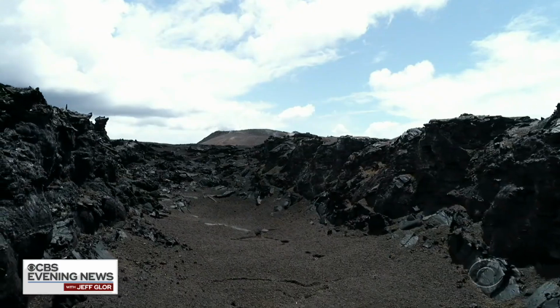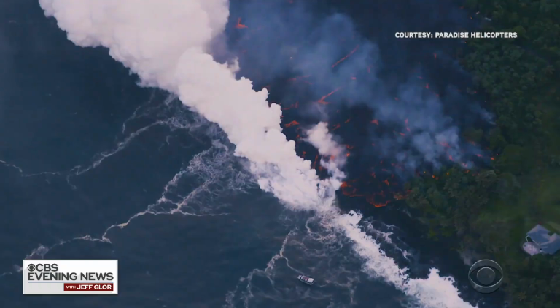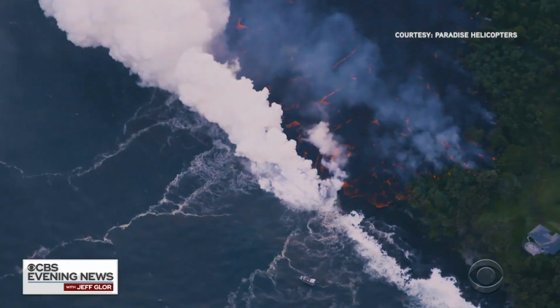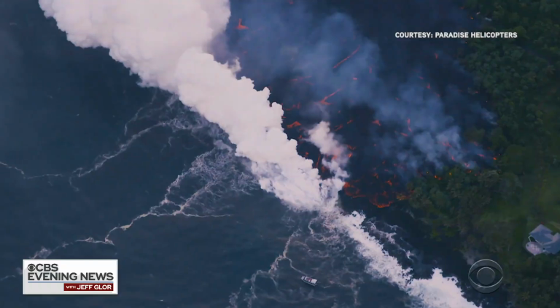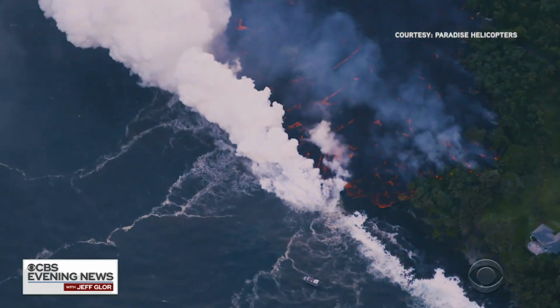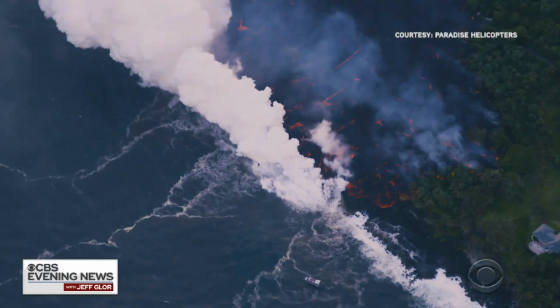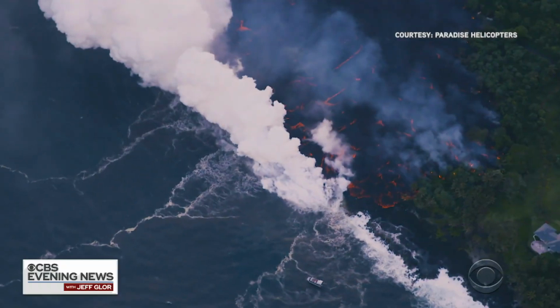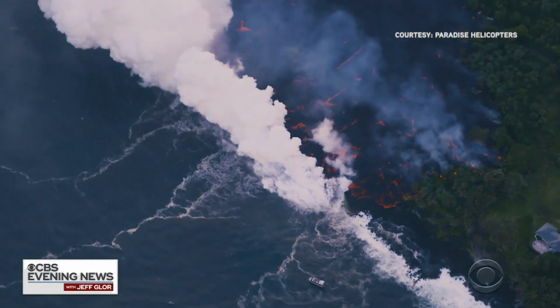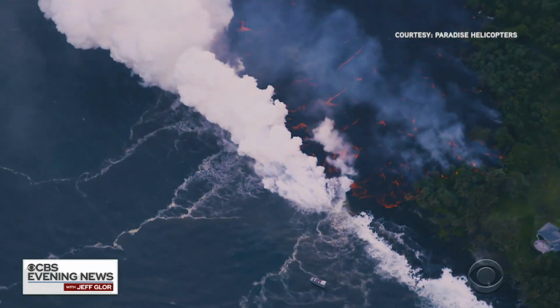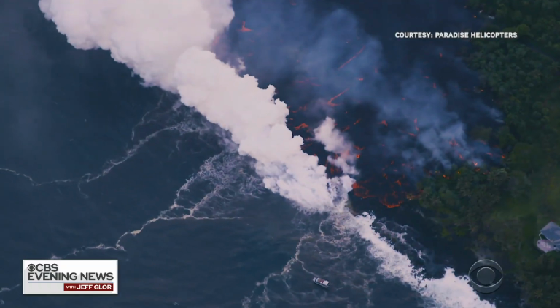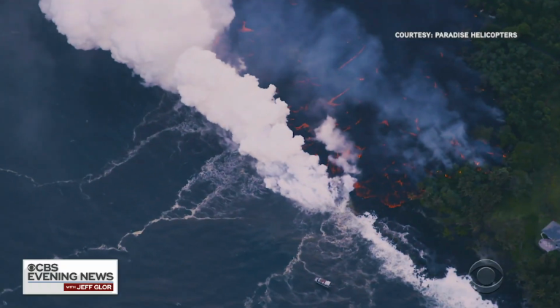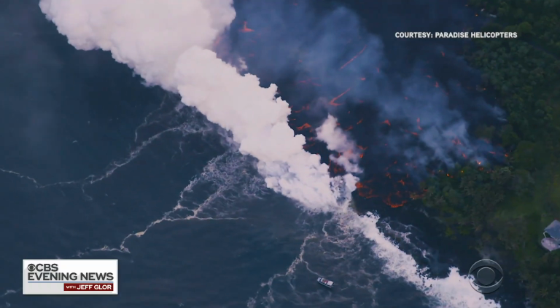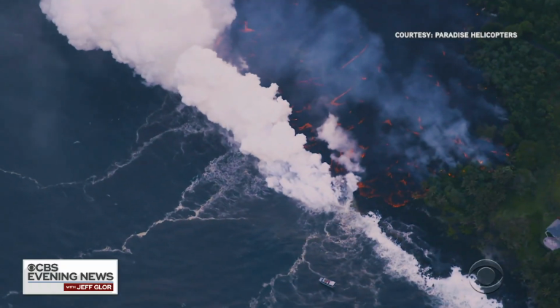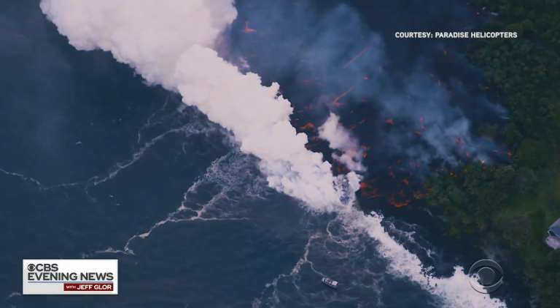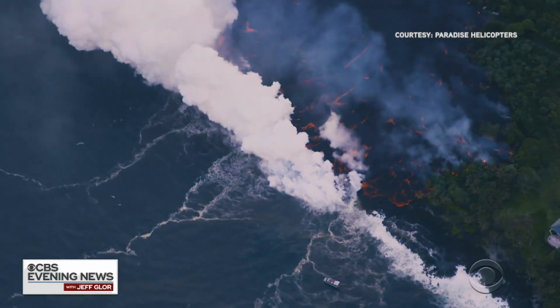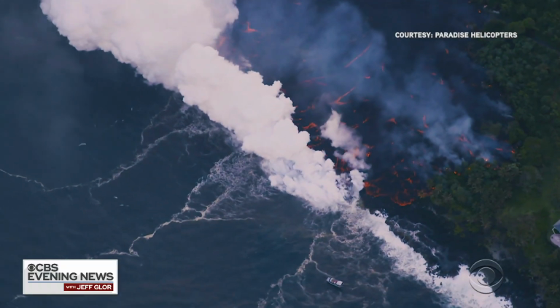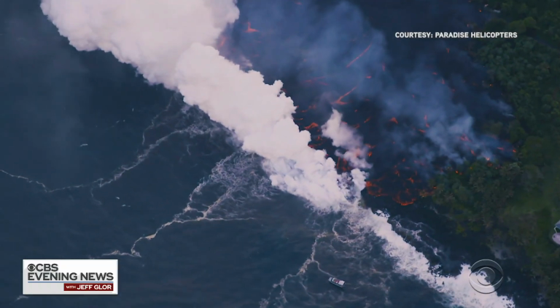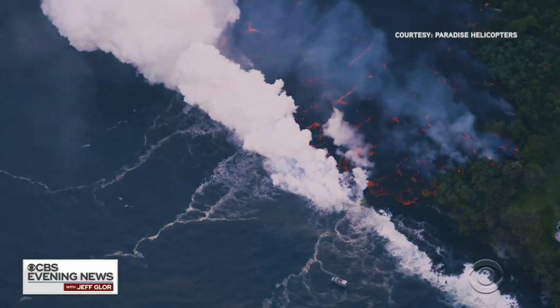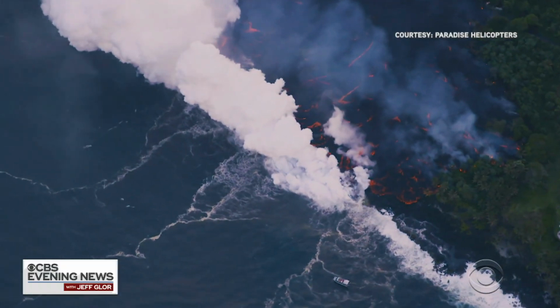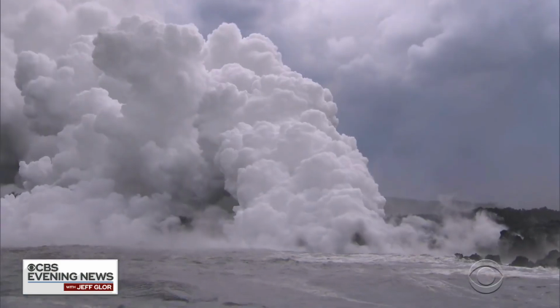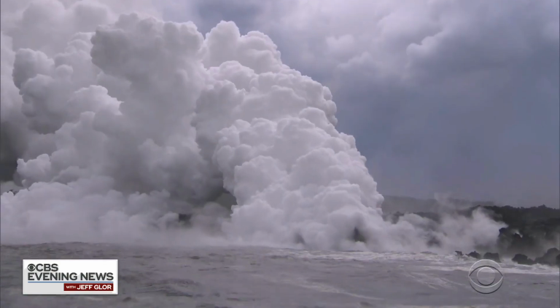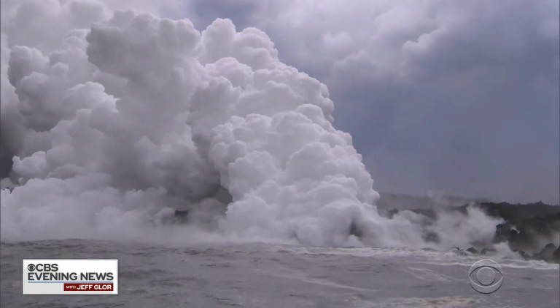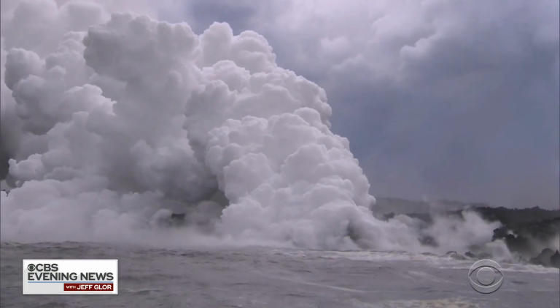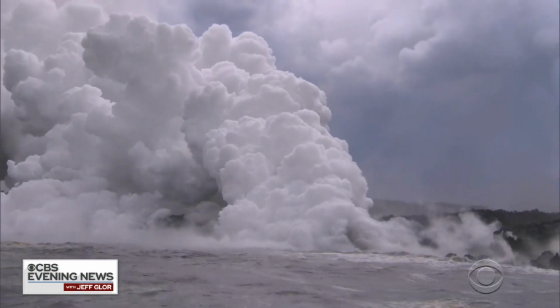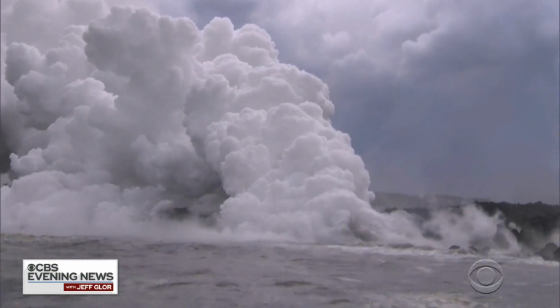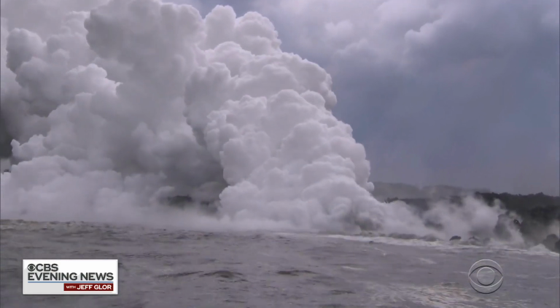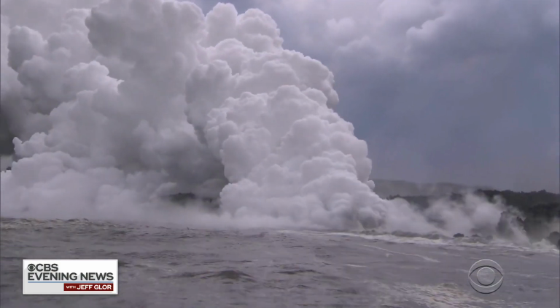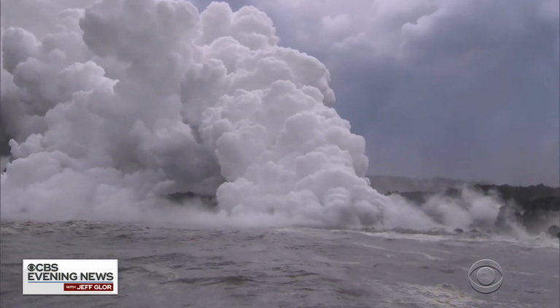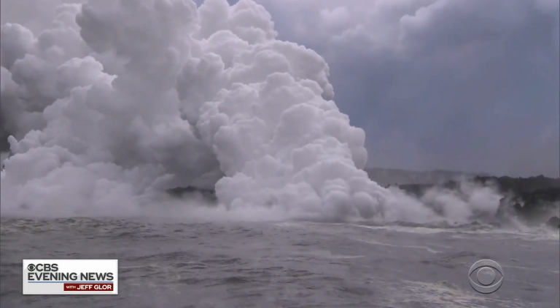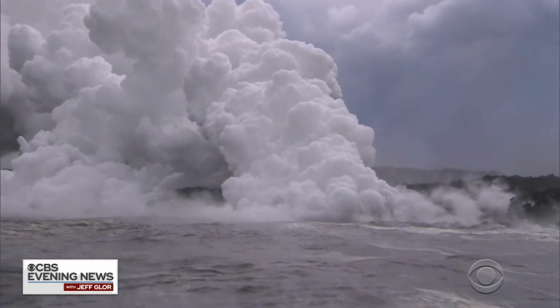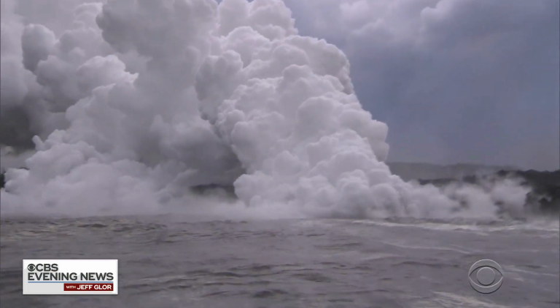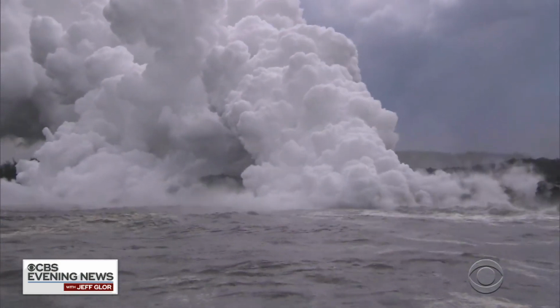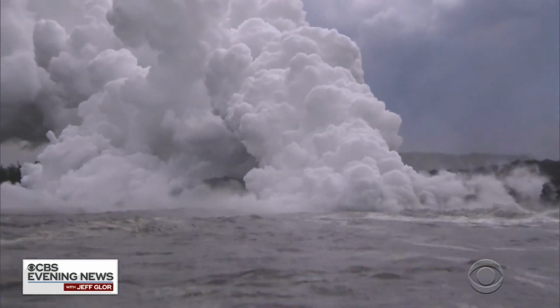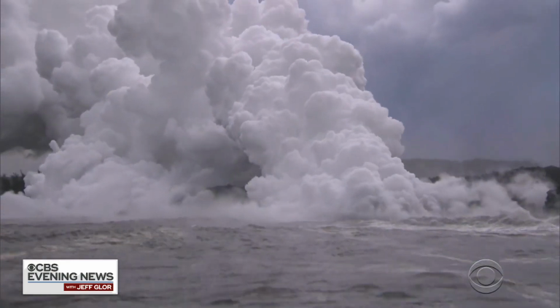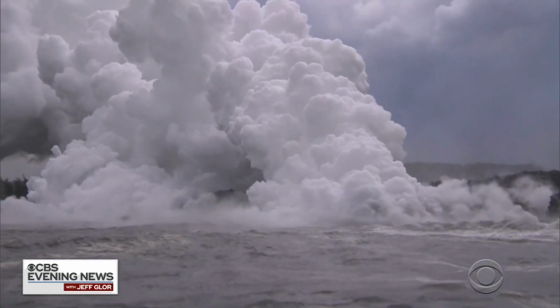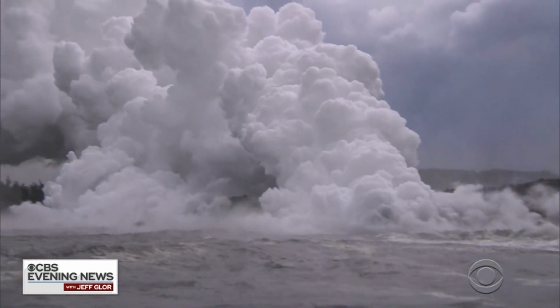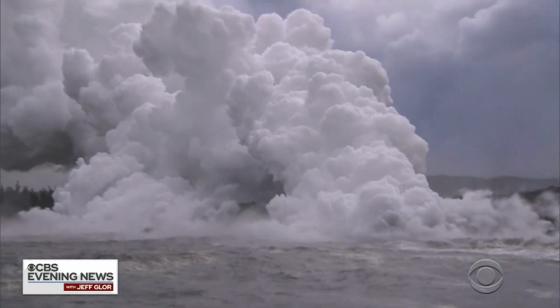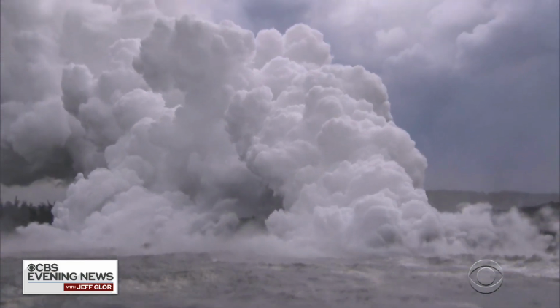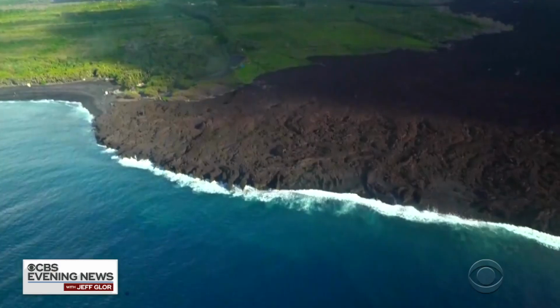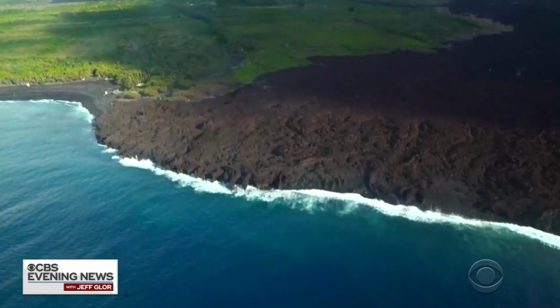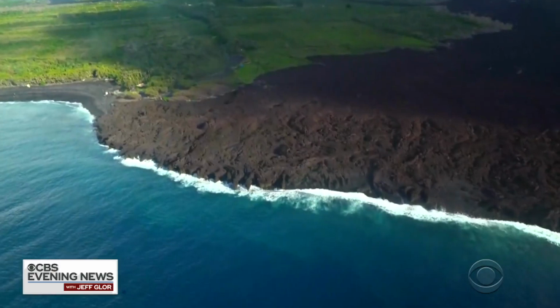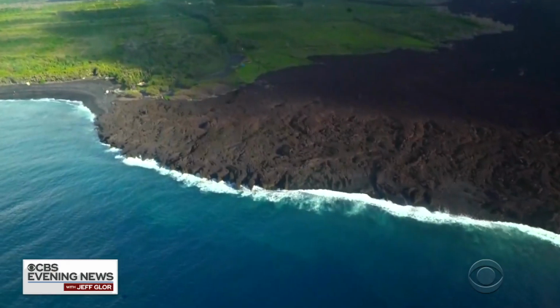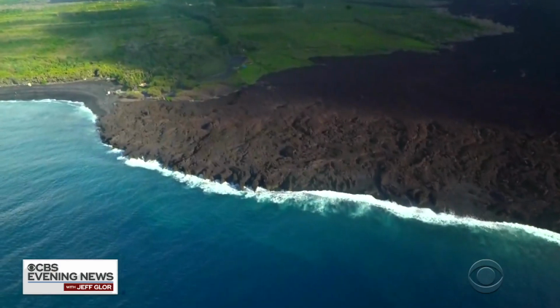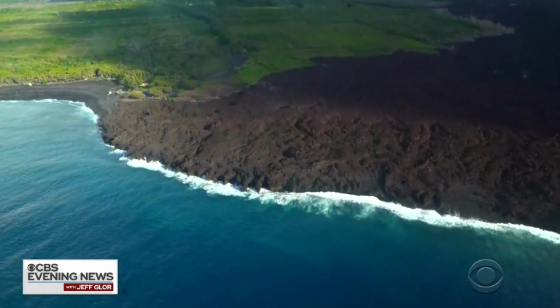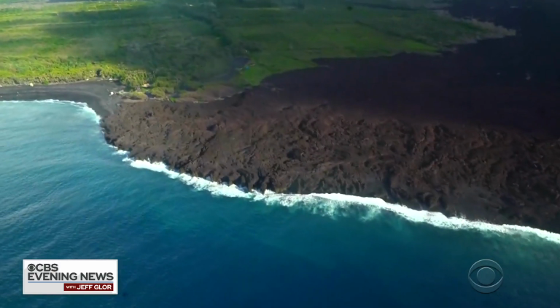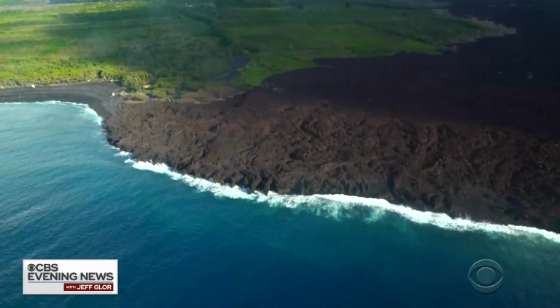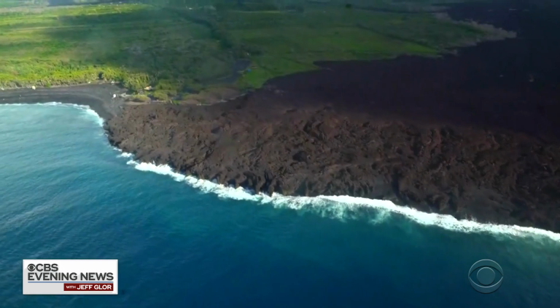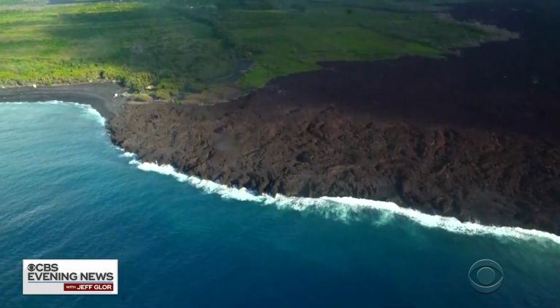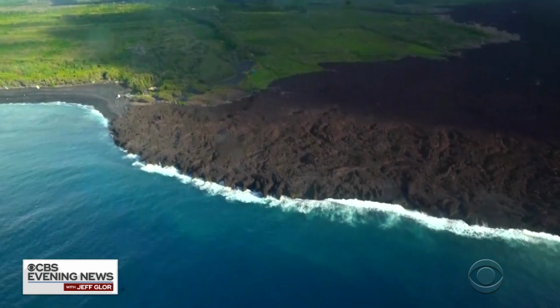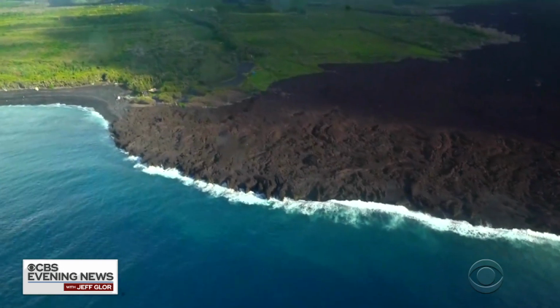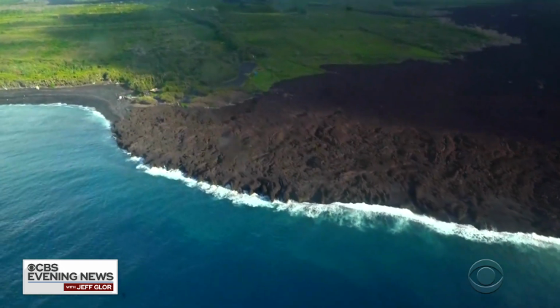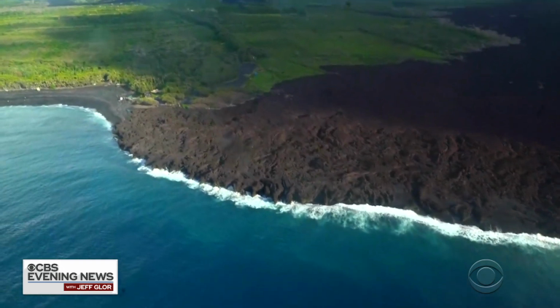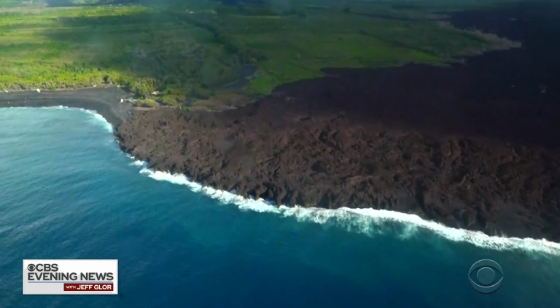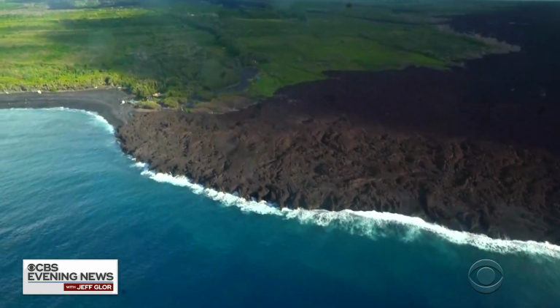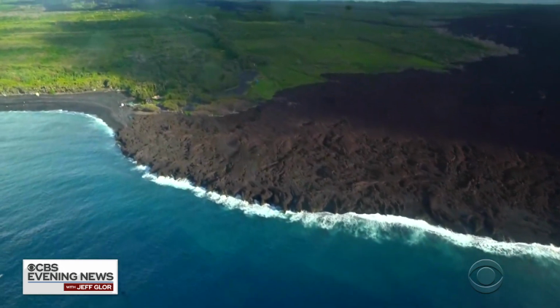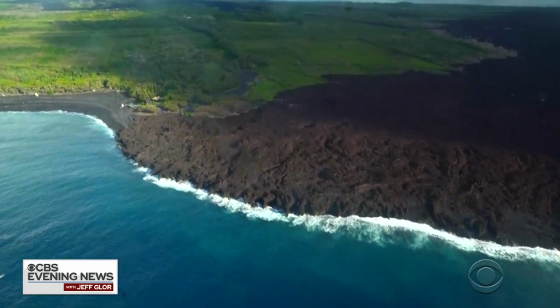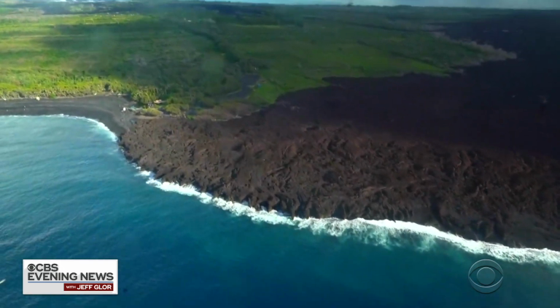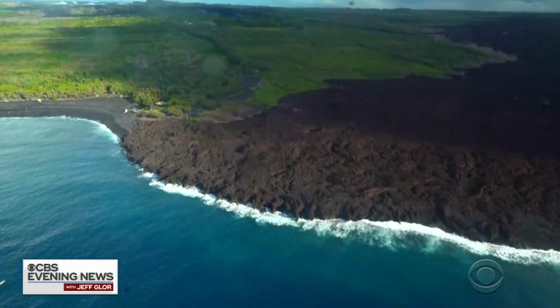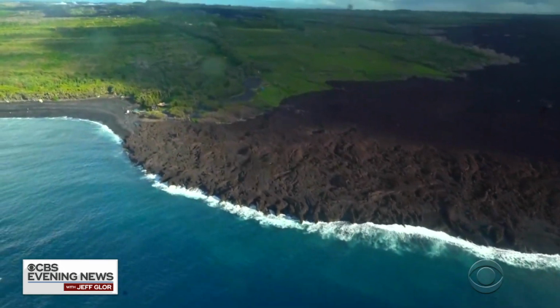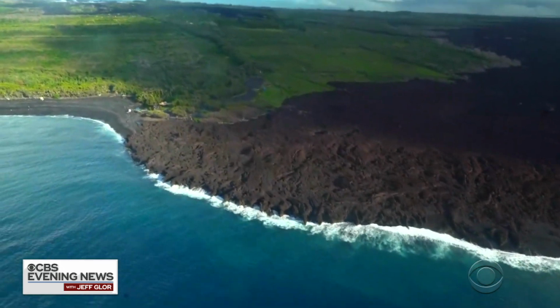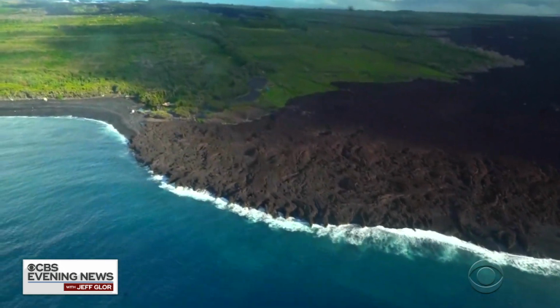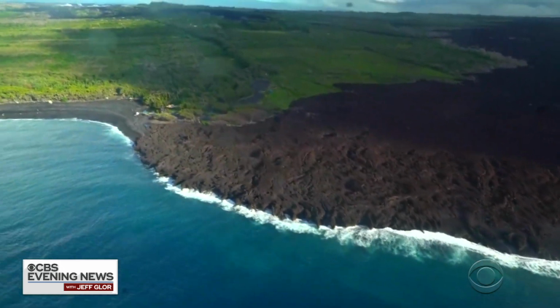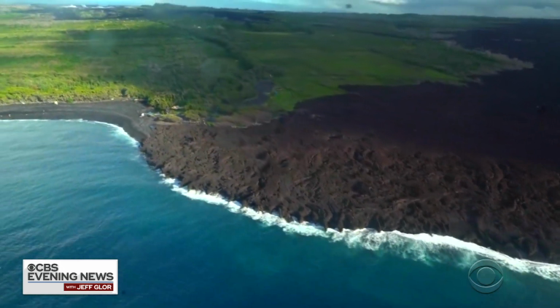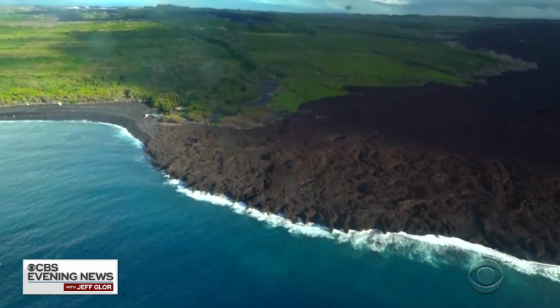The lava hit the ocean with explosive force, and it expanded the coastline, adding nearly 900 acres of new land.